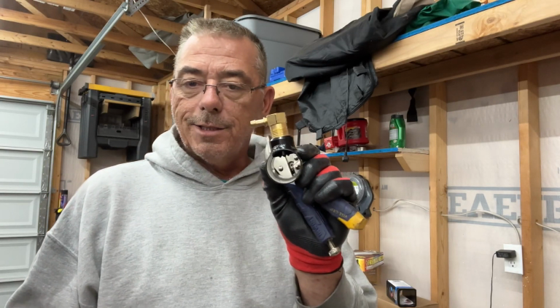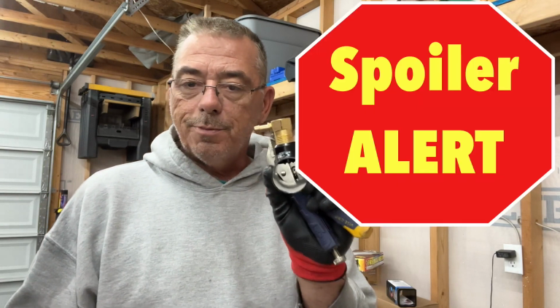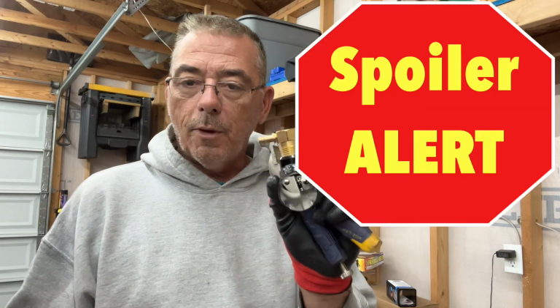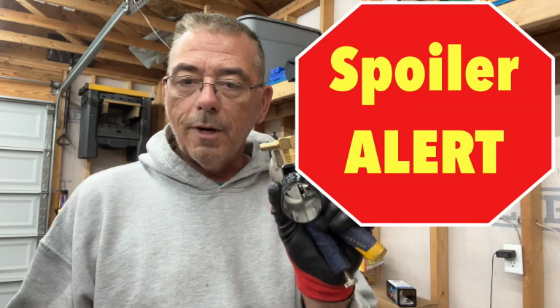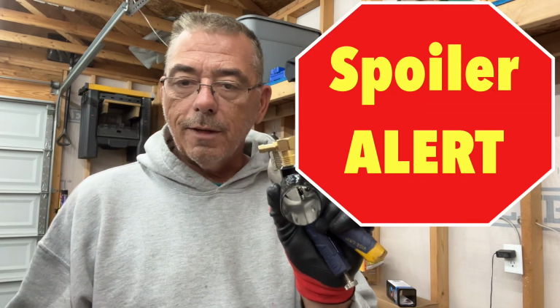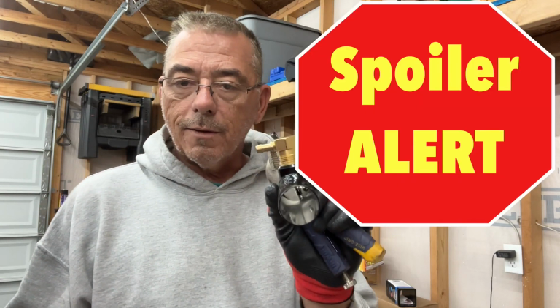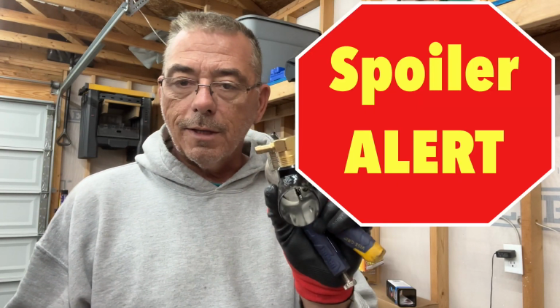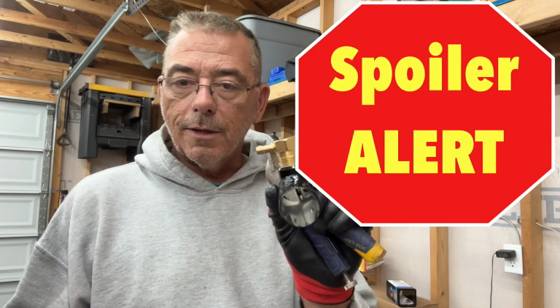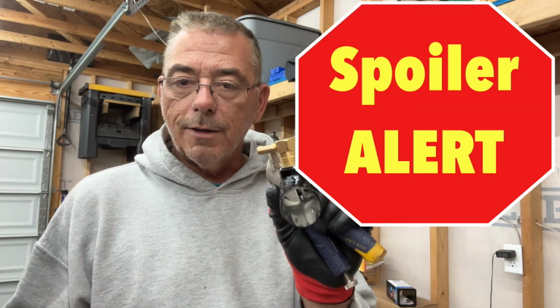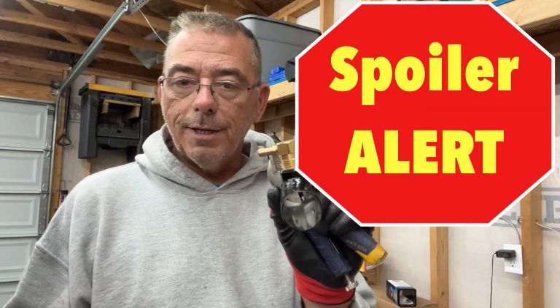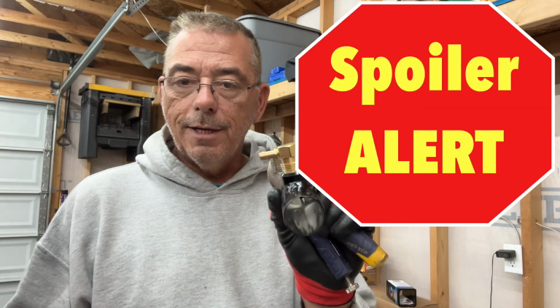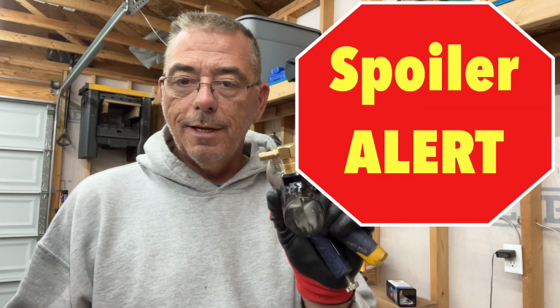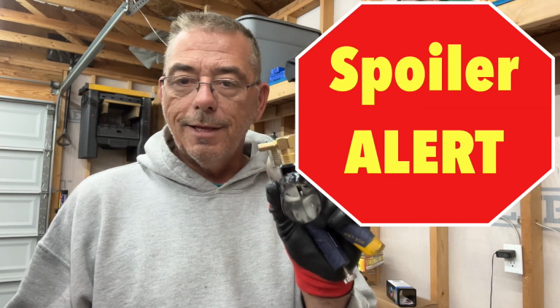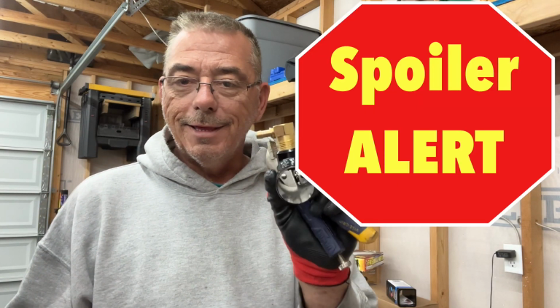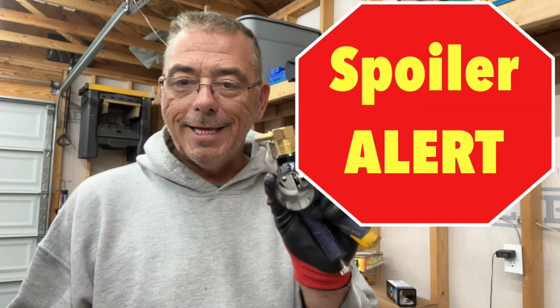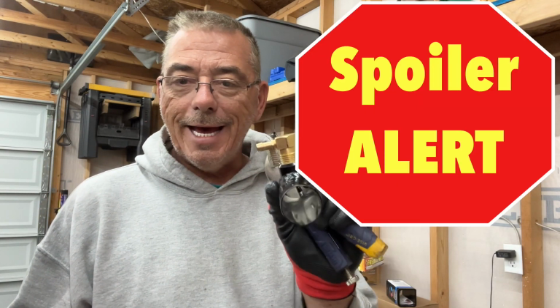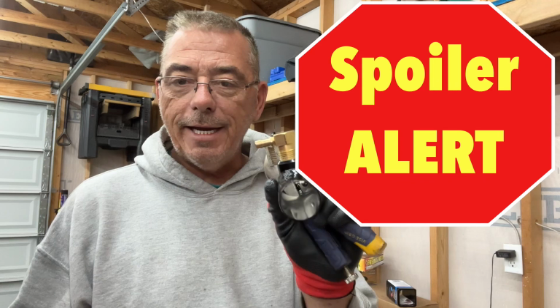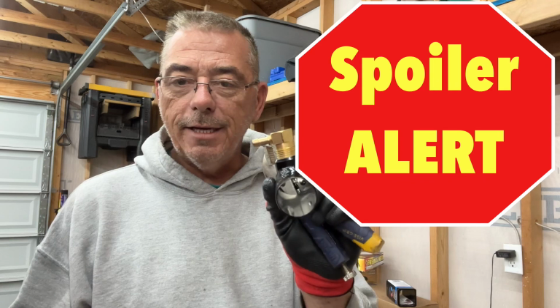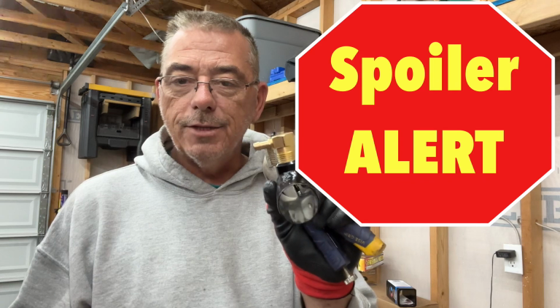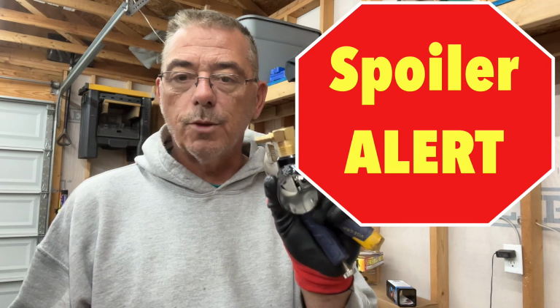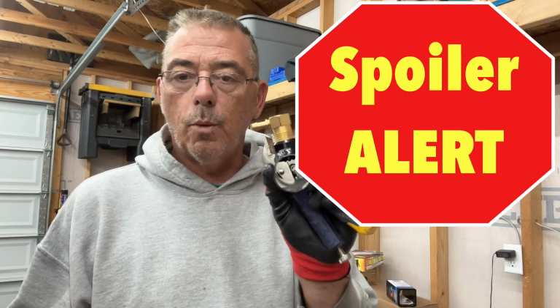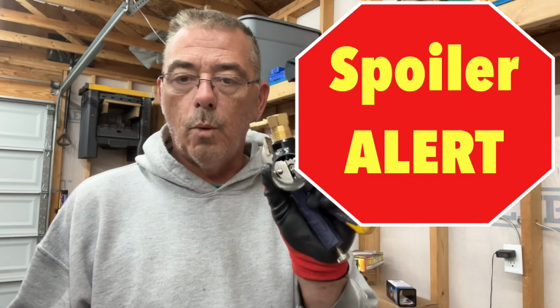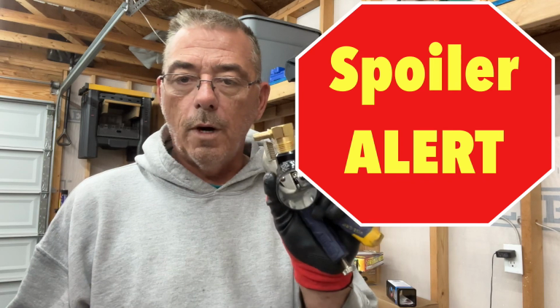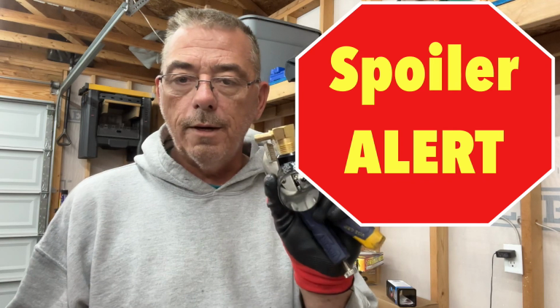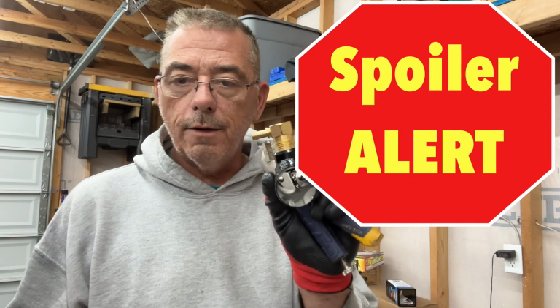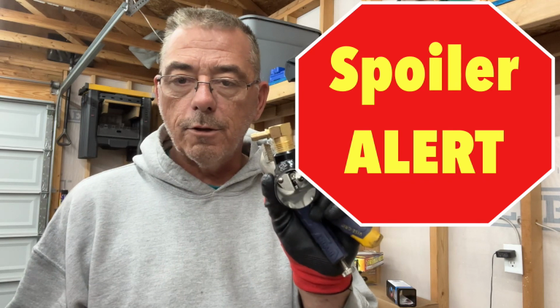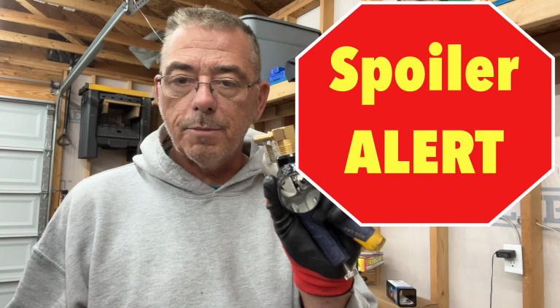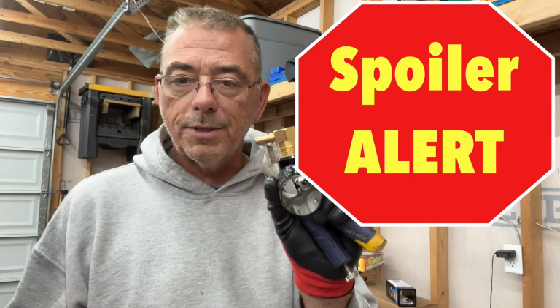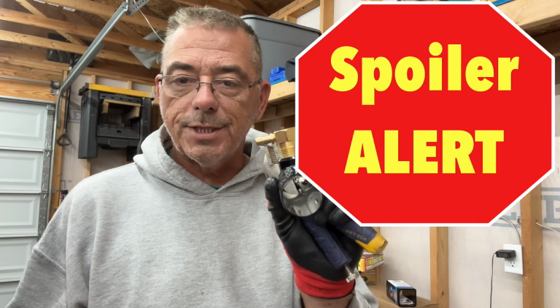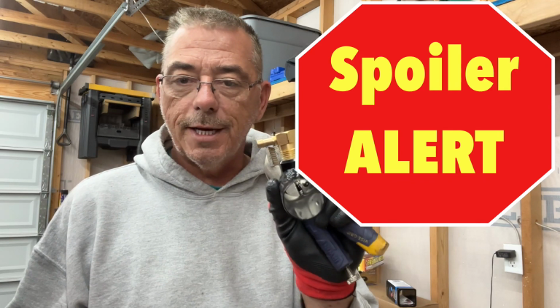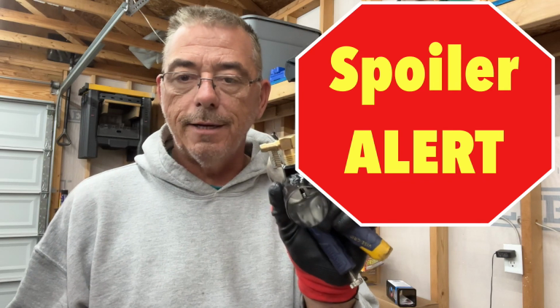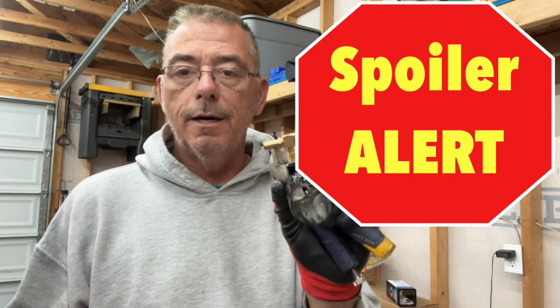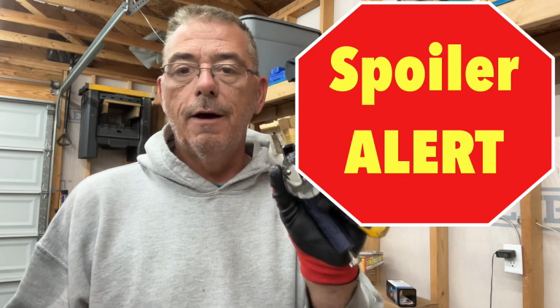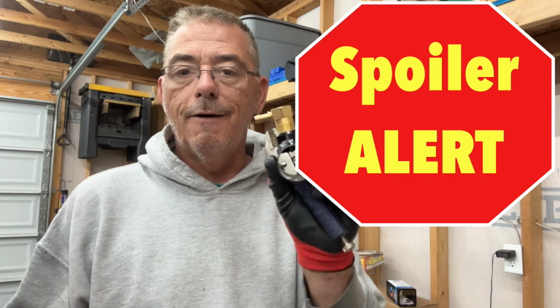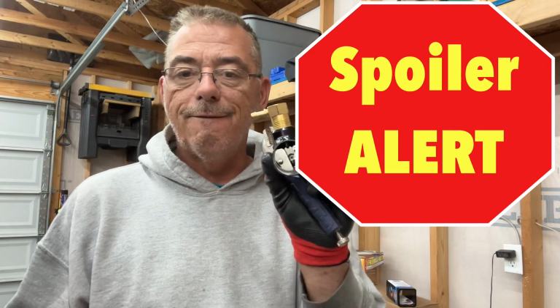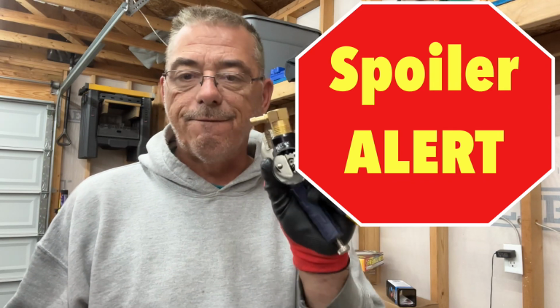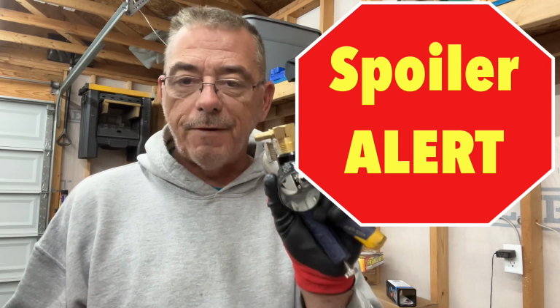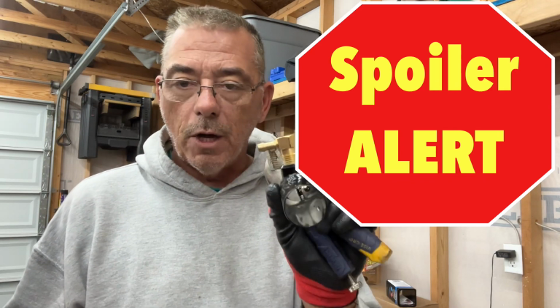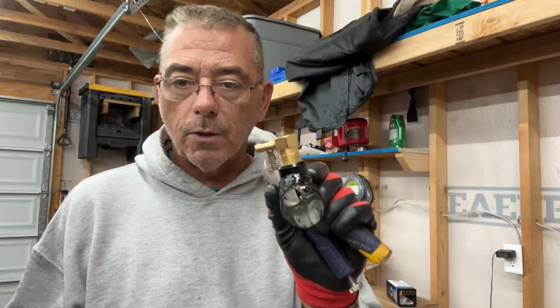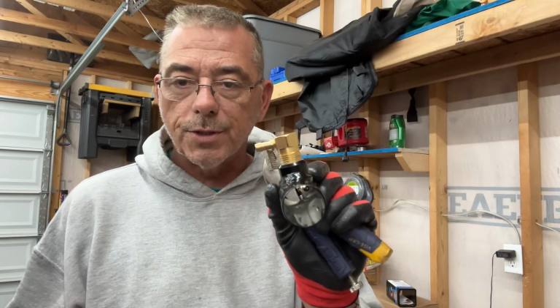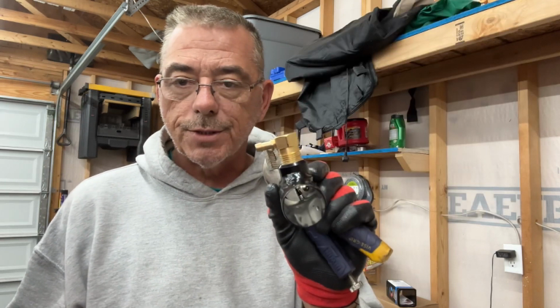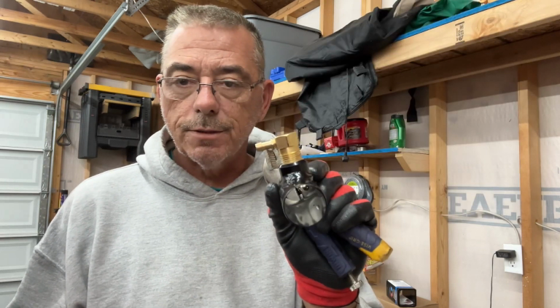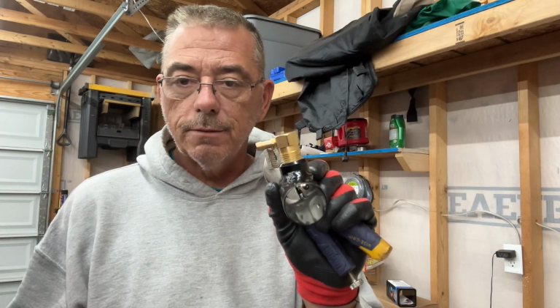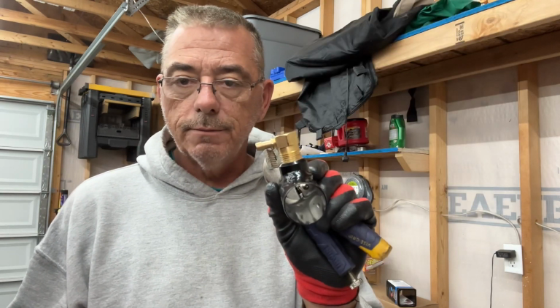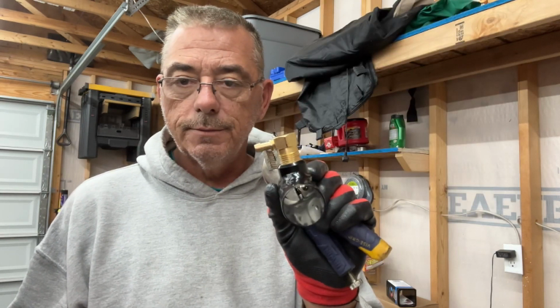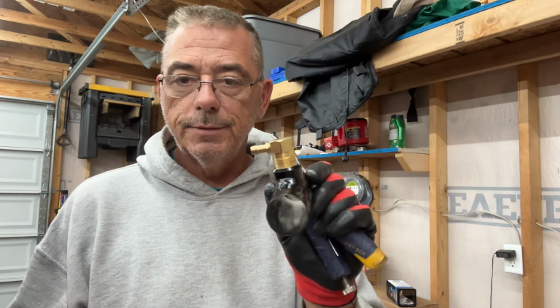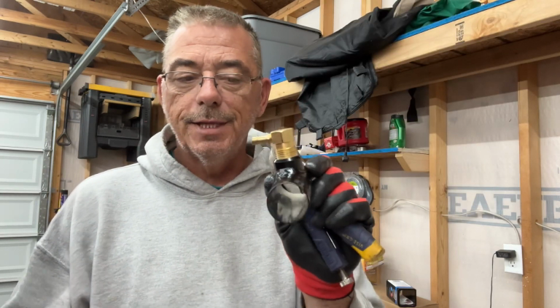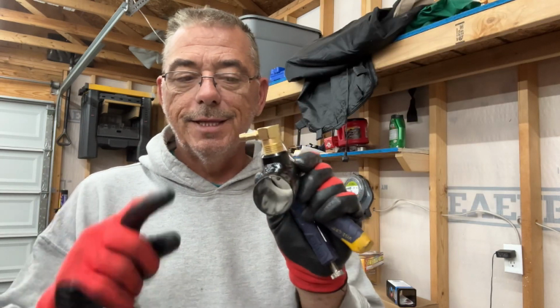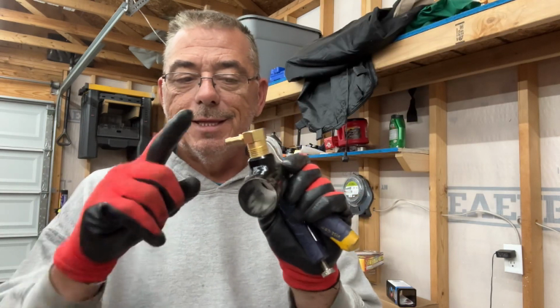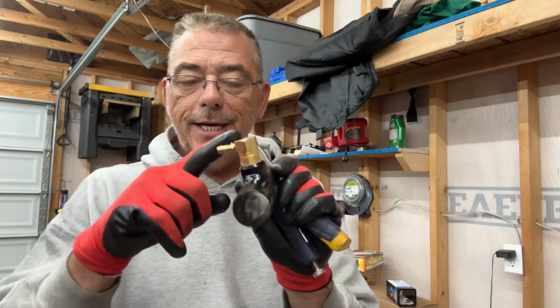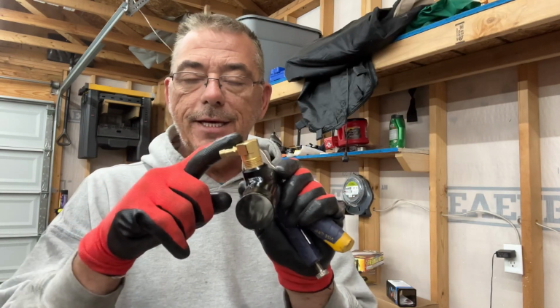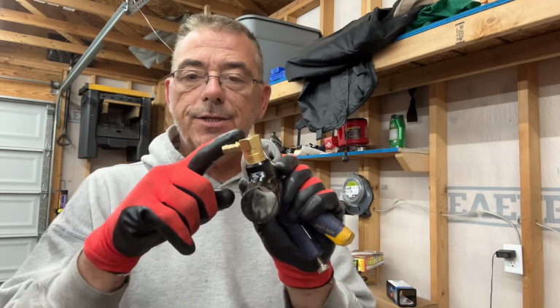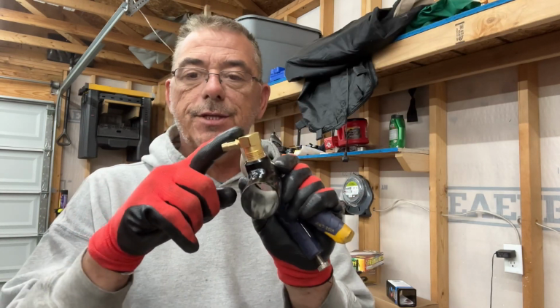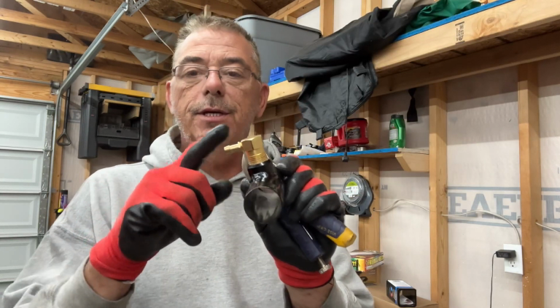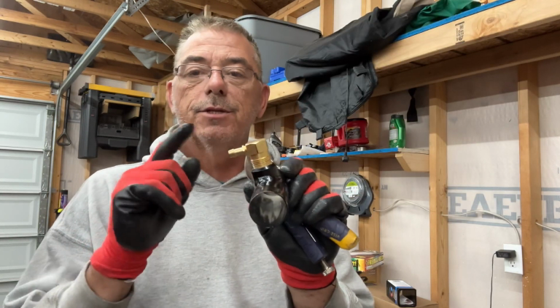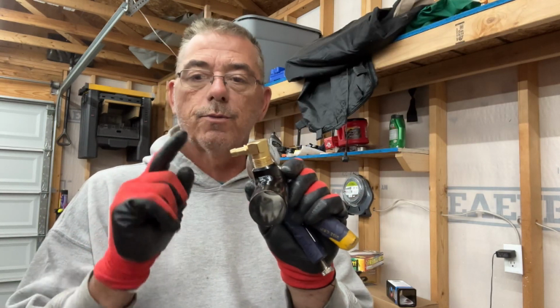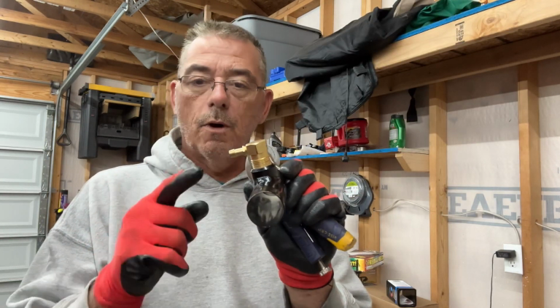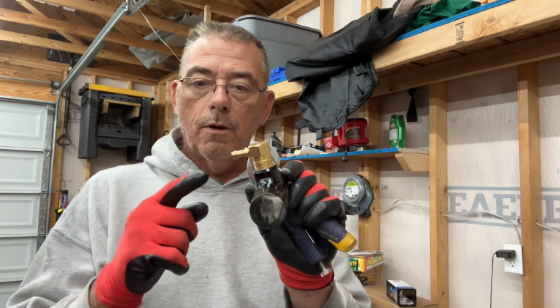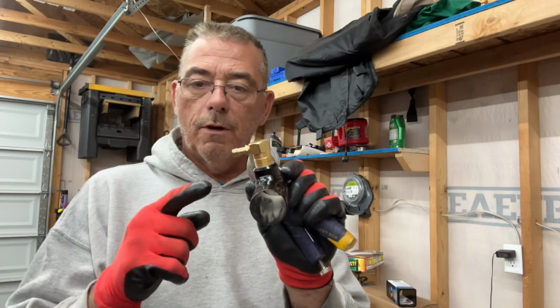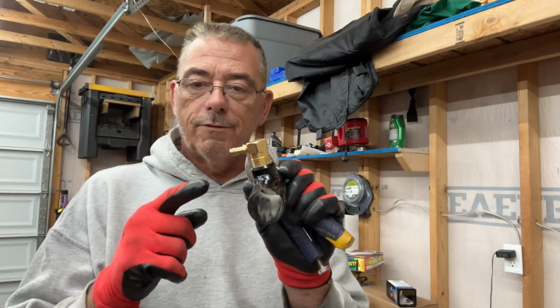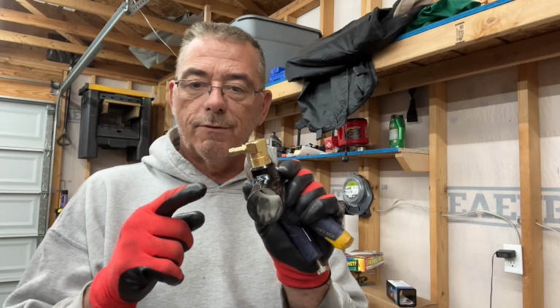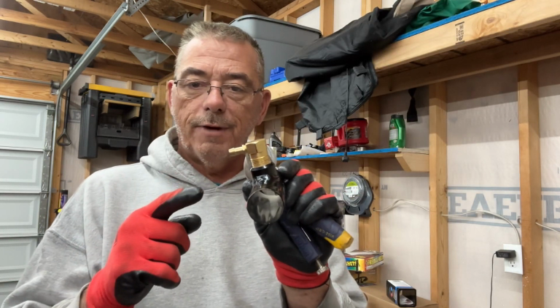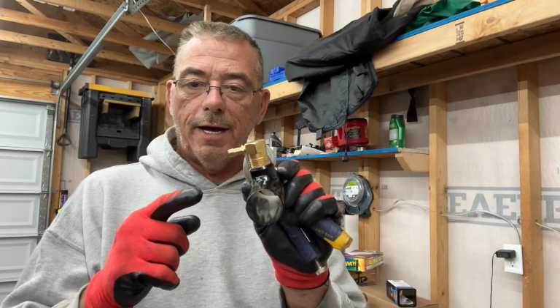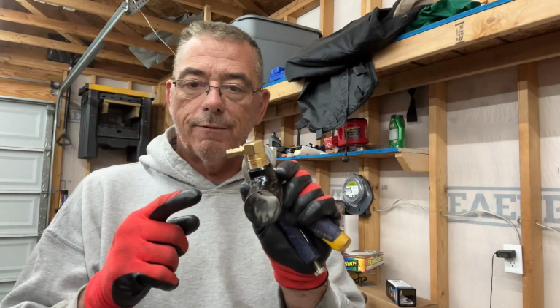Spoiler alert — that is 100% false. This is a rollover valve.